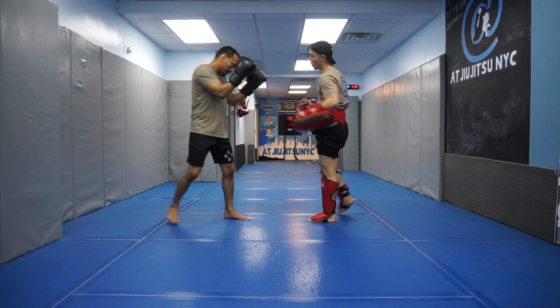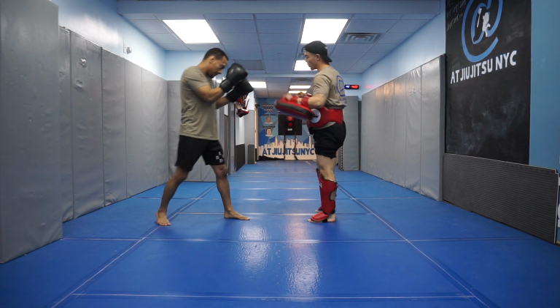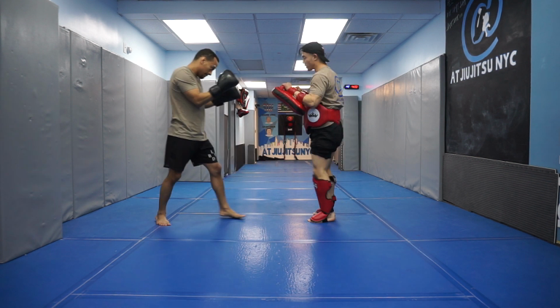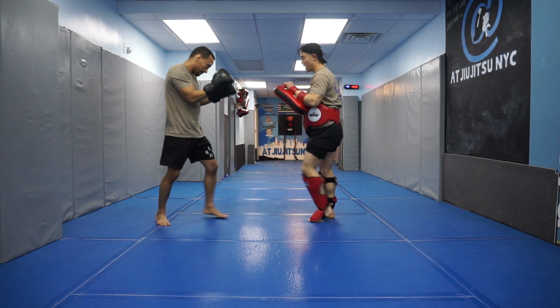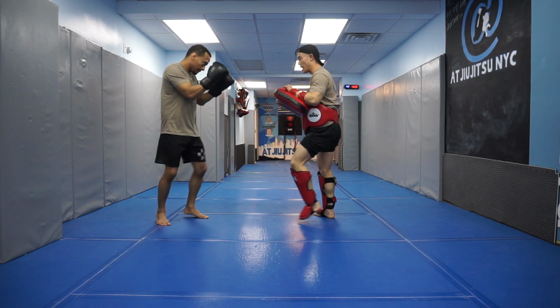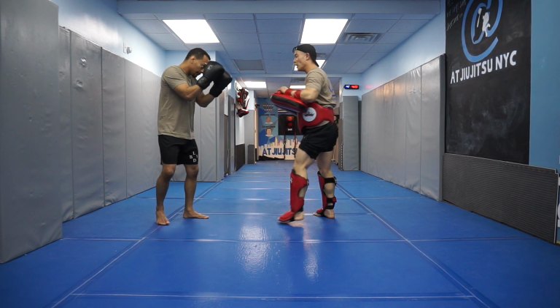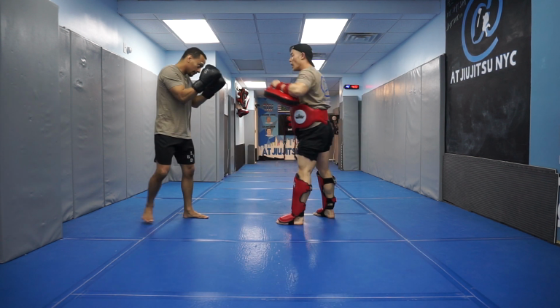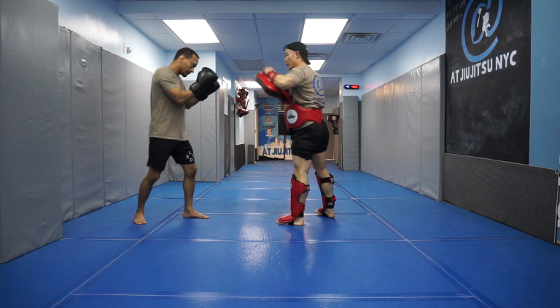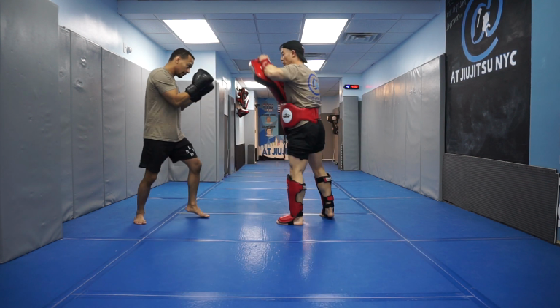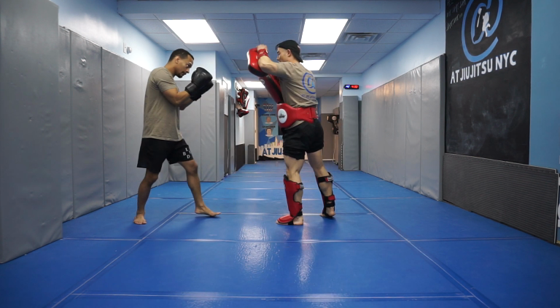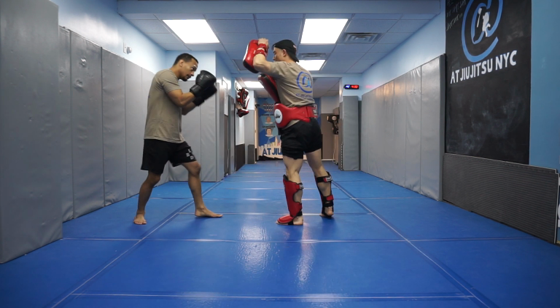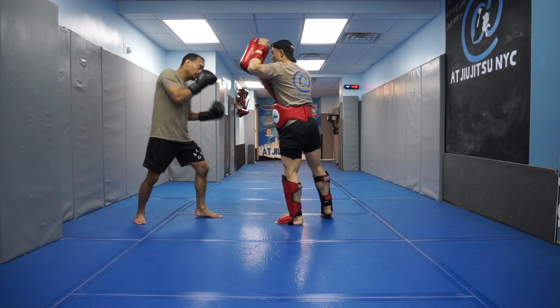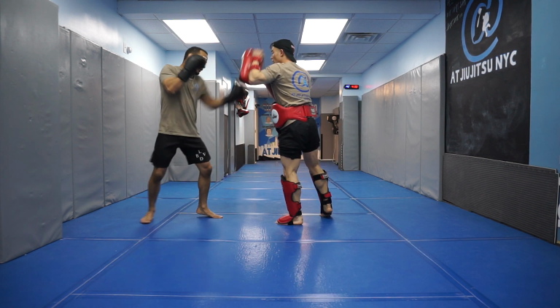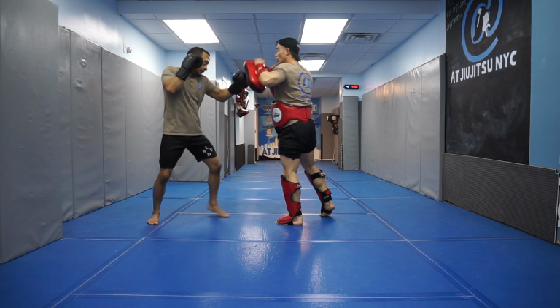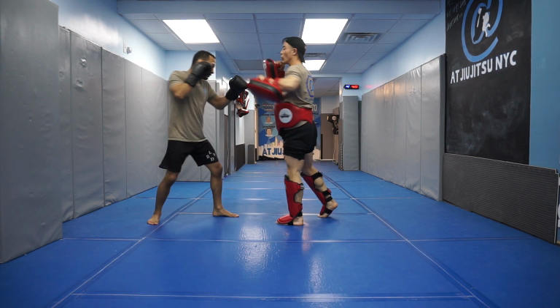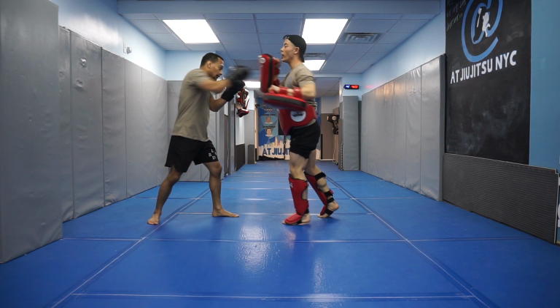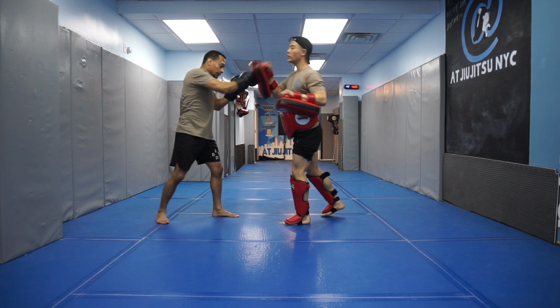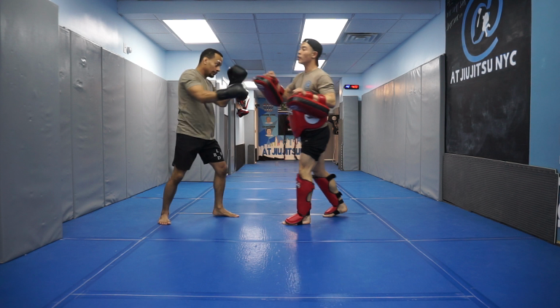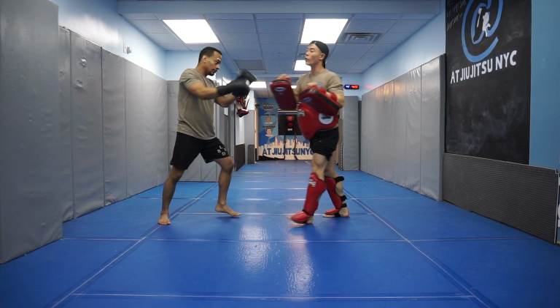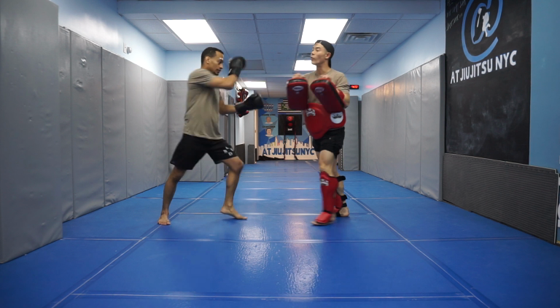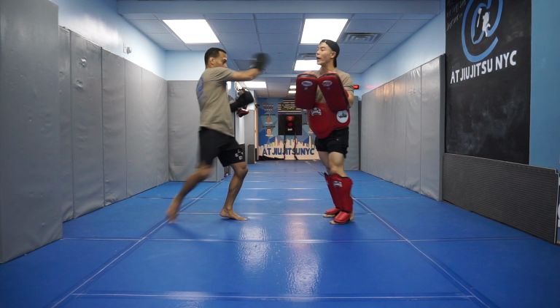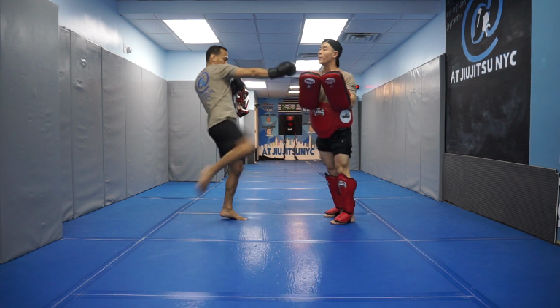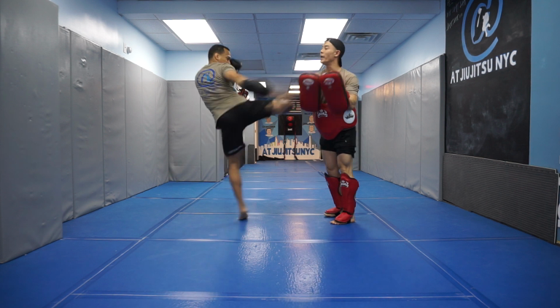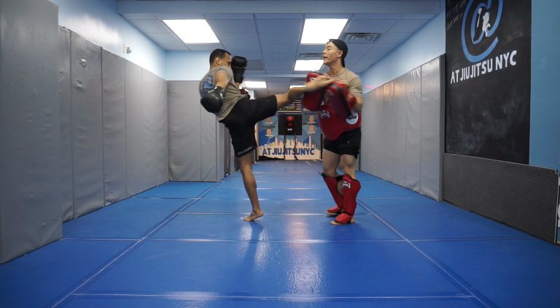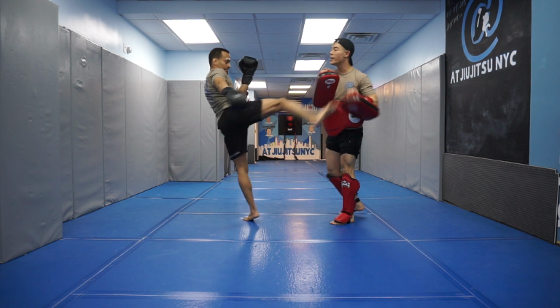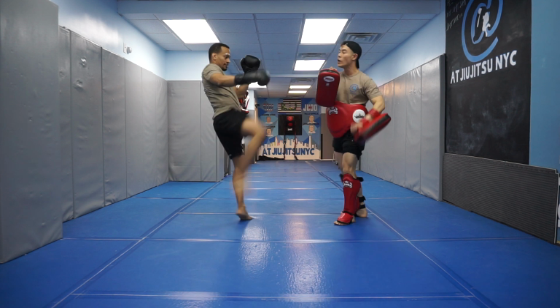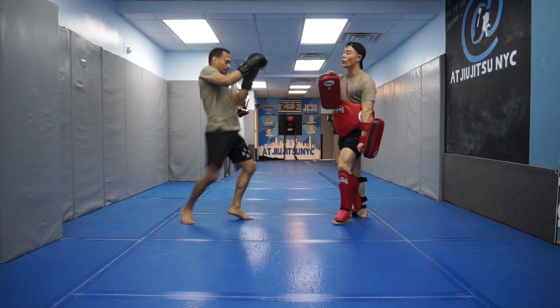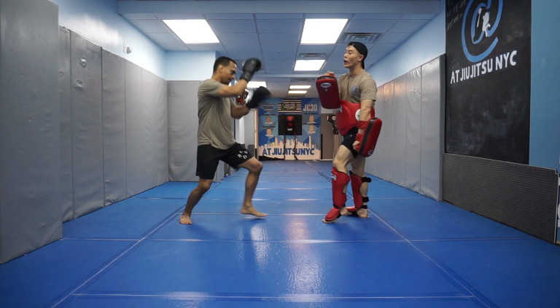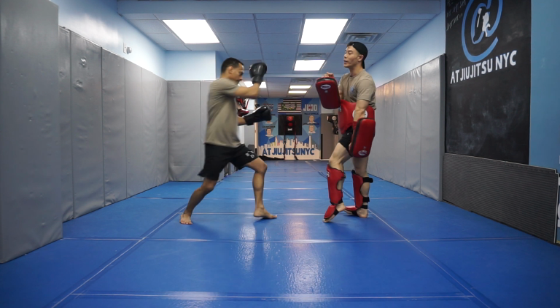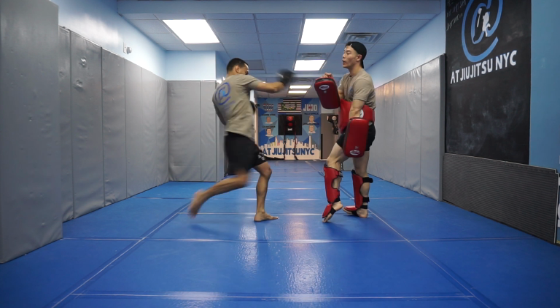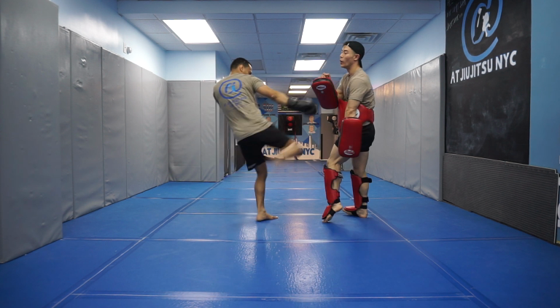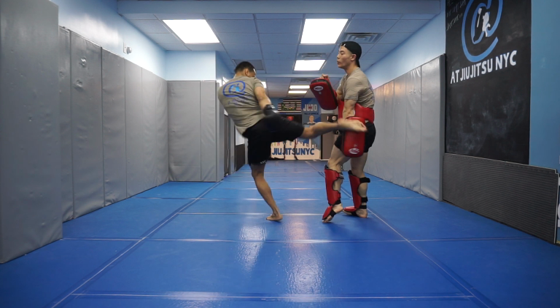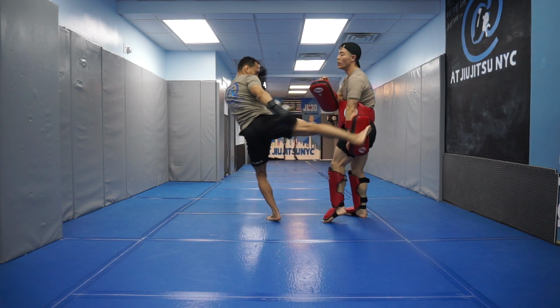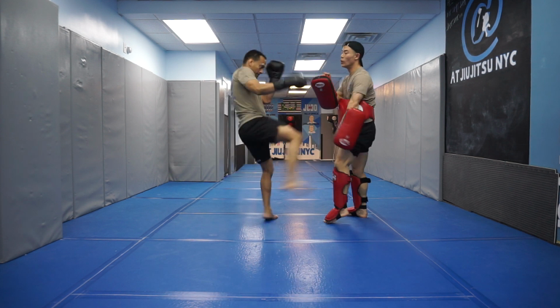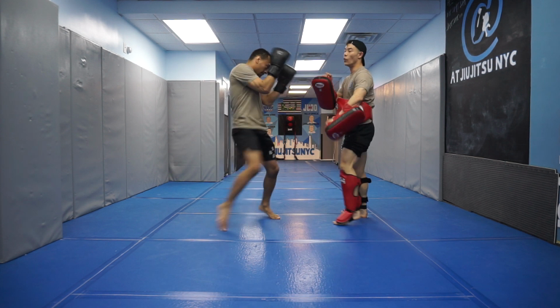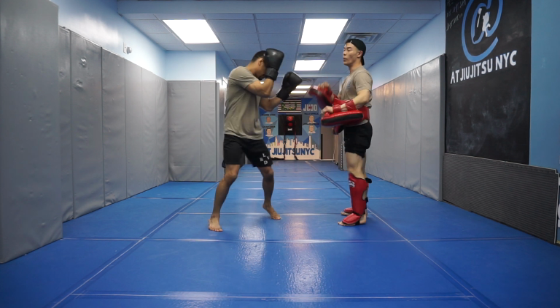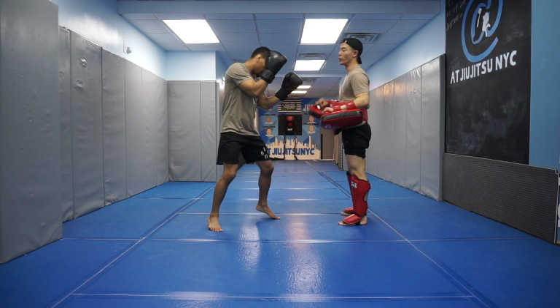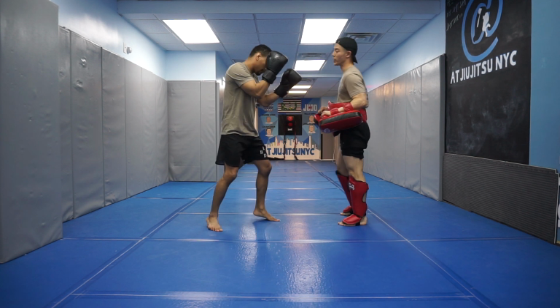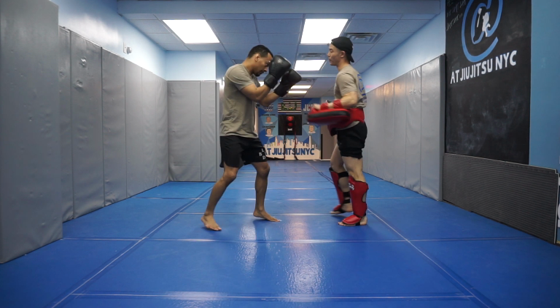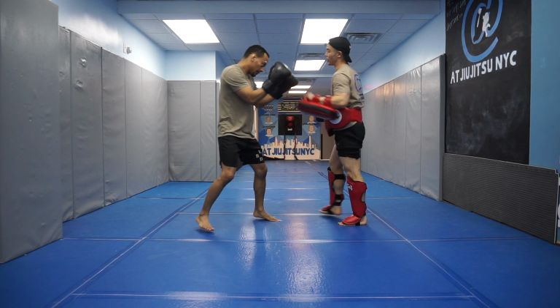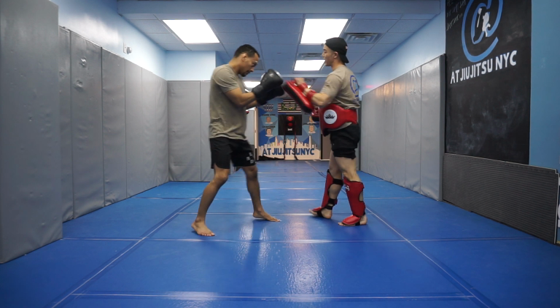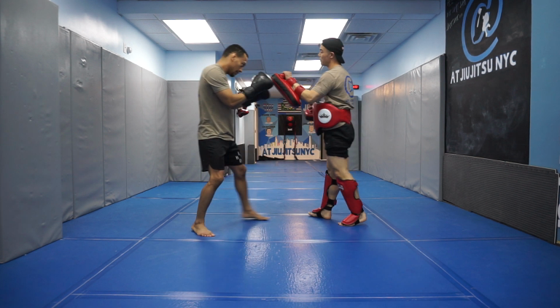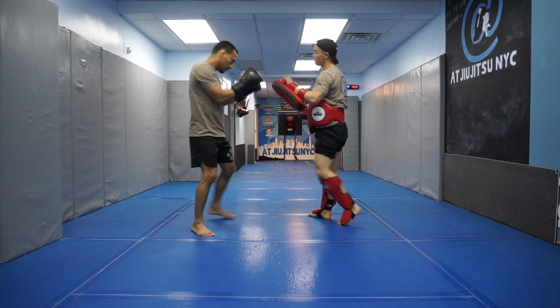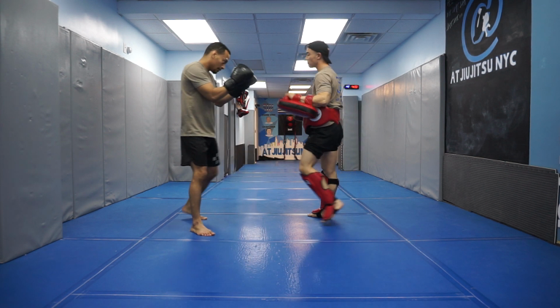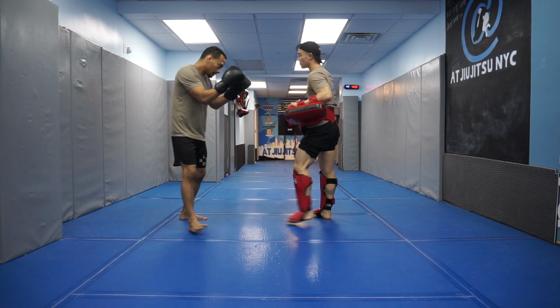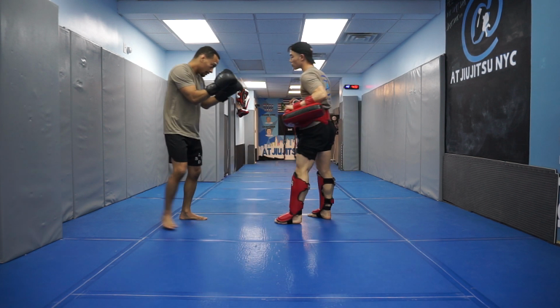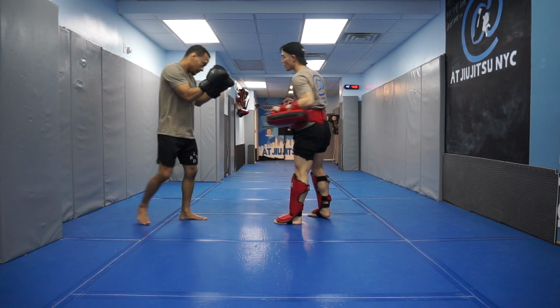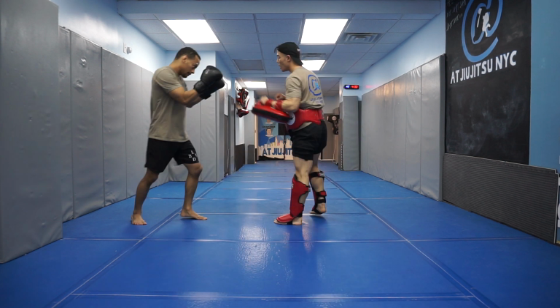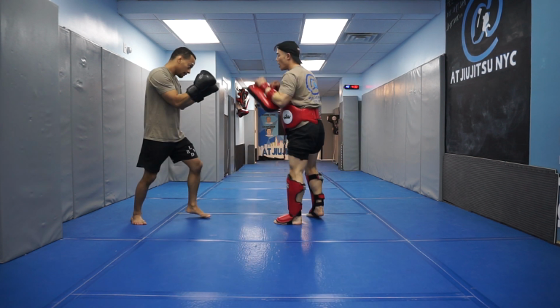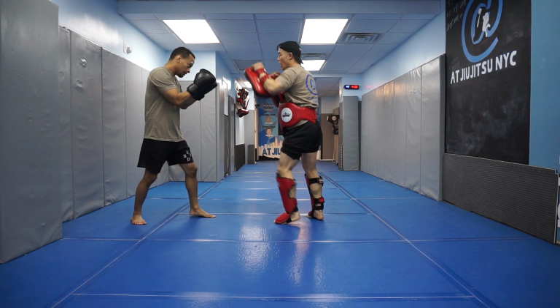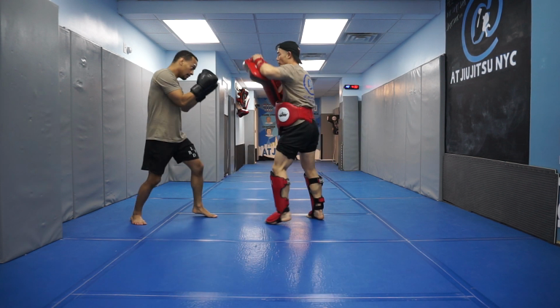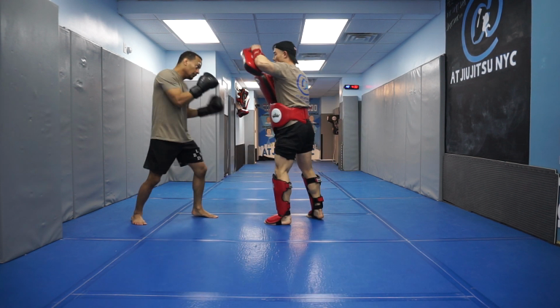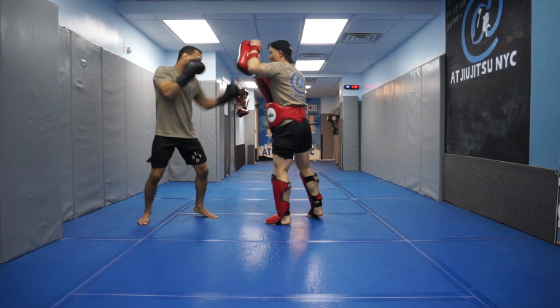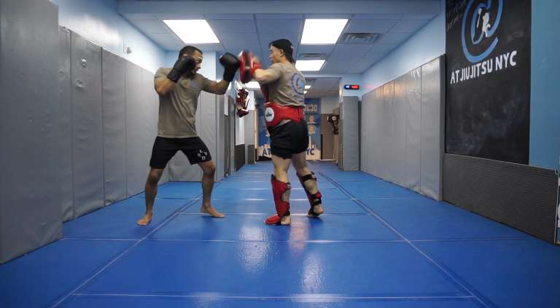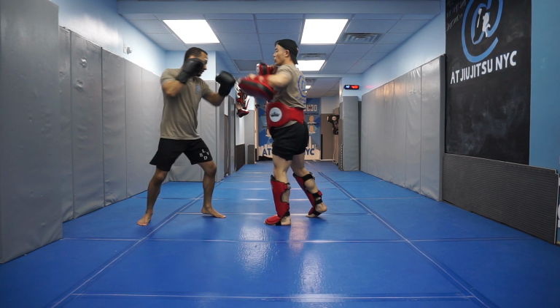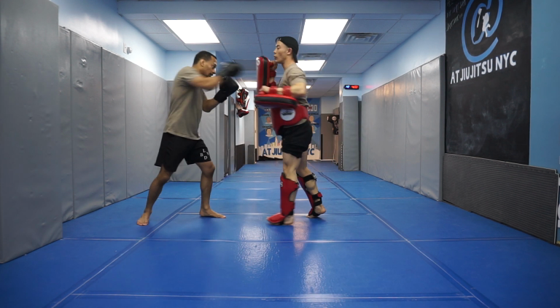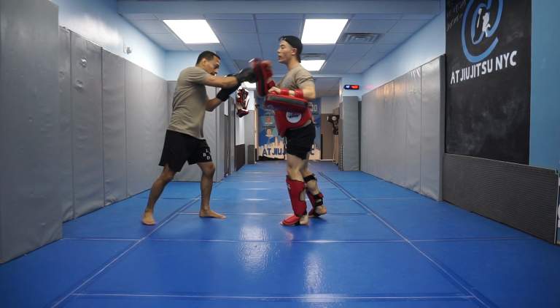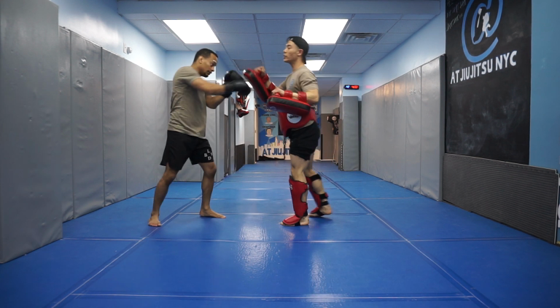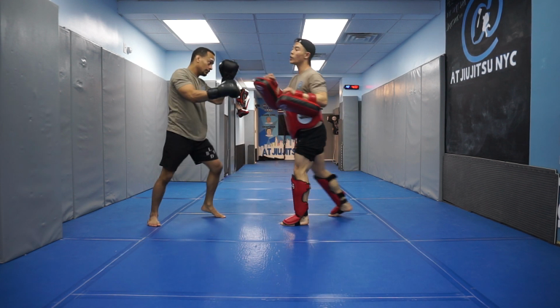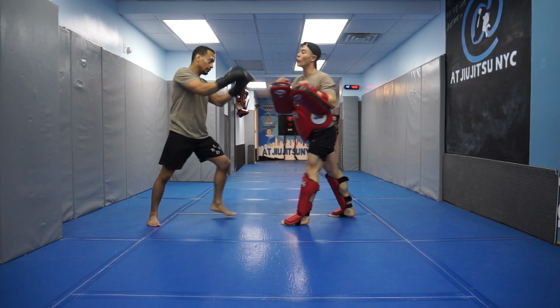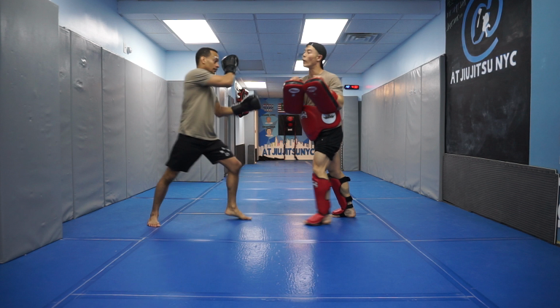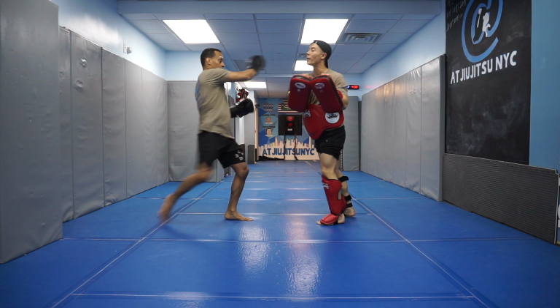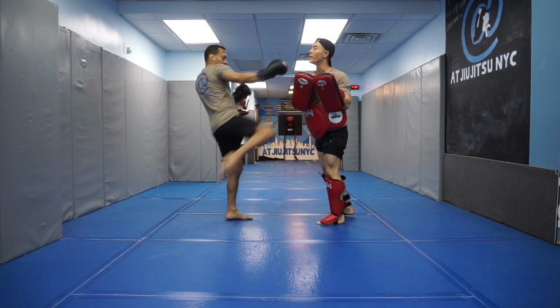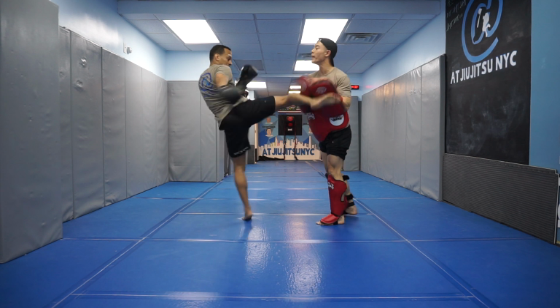One more time. Uppercut, cross, right mid, right low. One more time: uppercut, cross, right mid, right low.